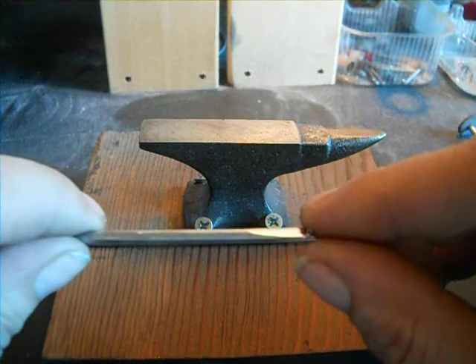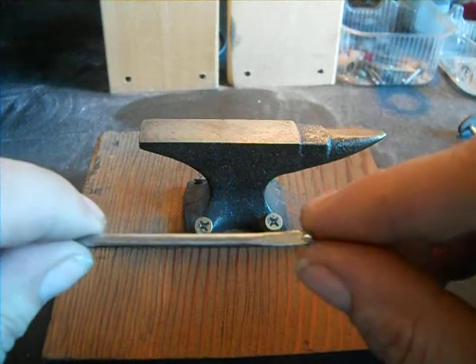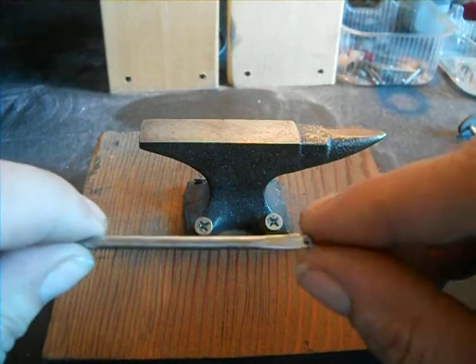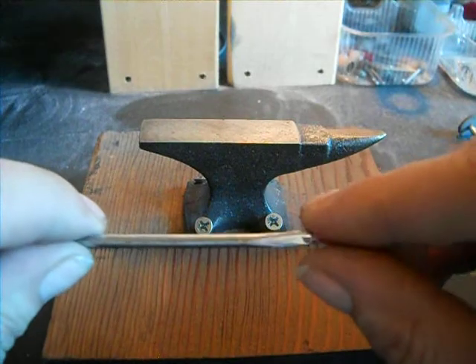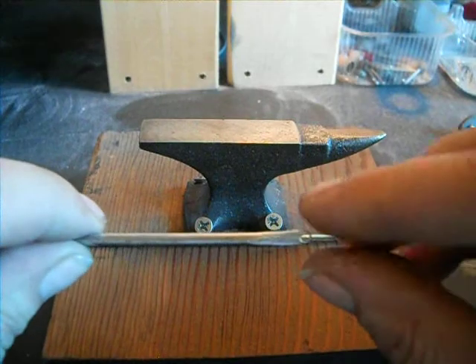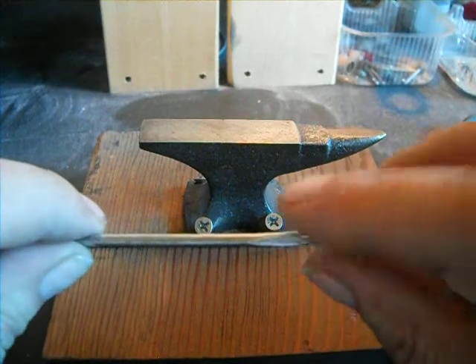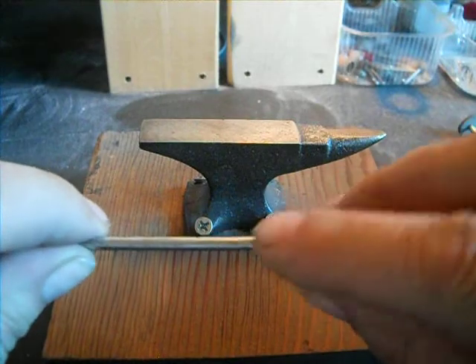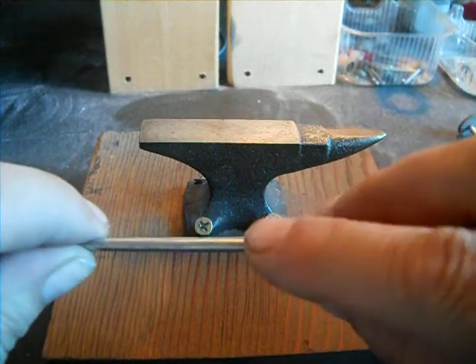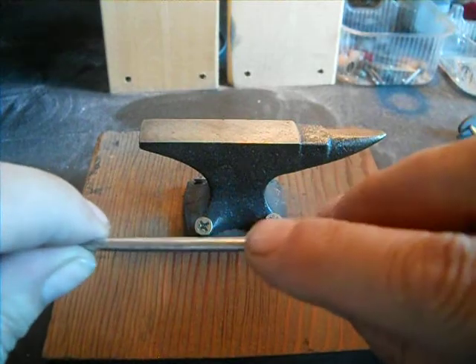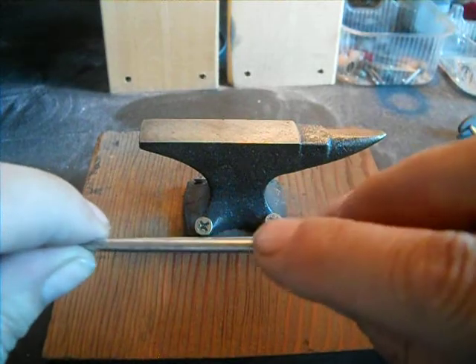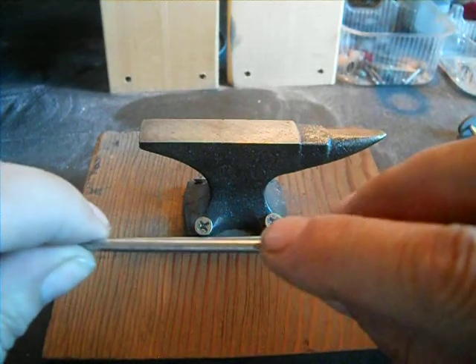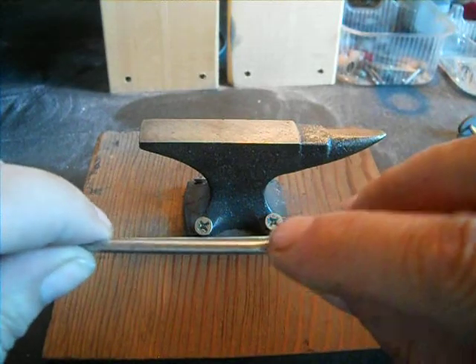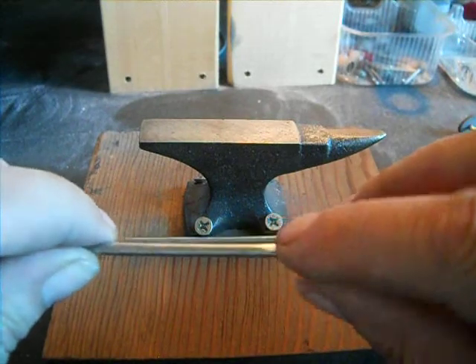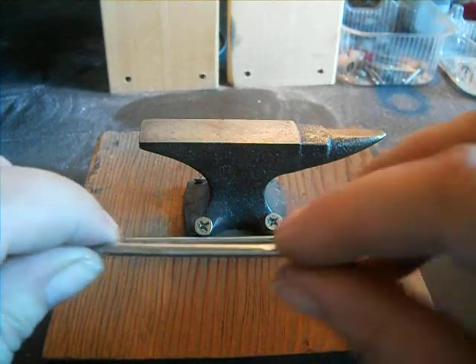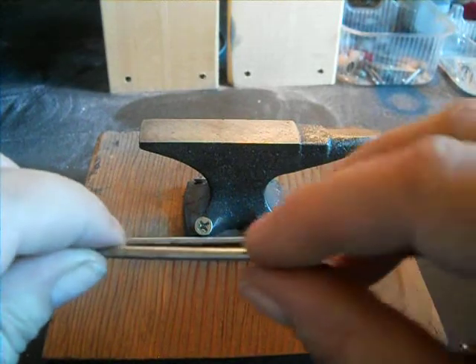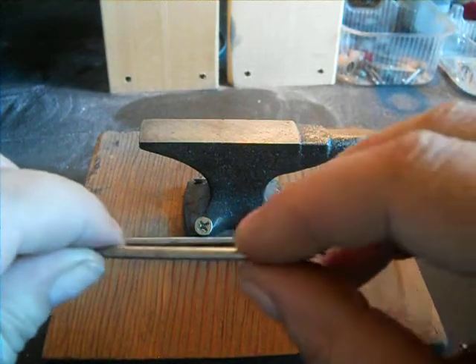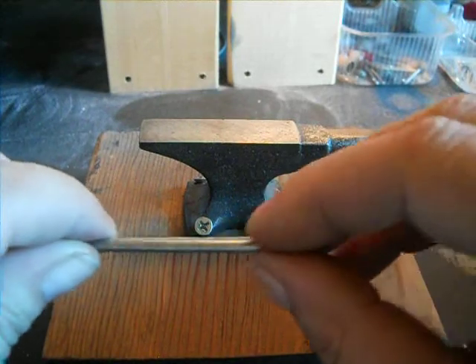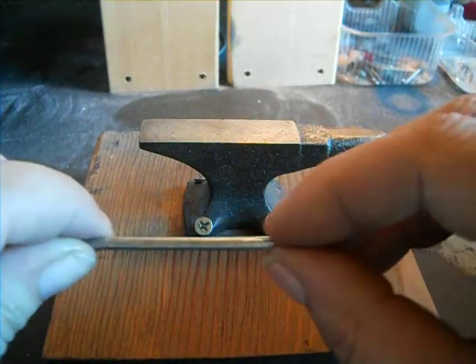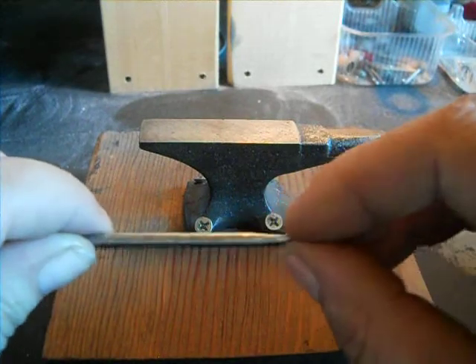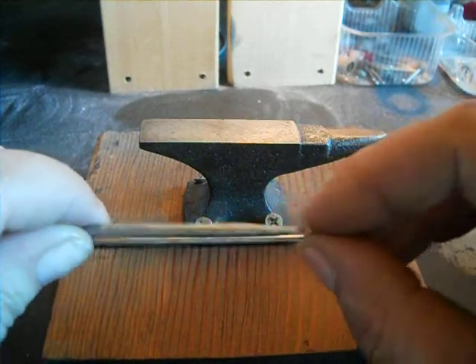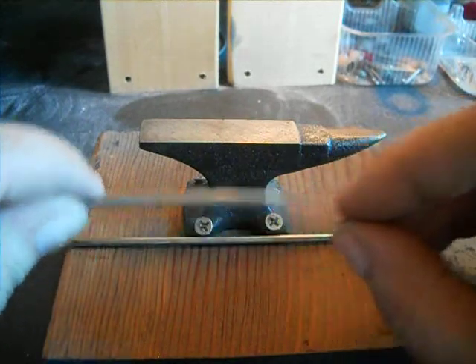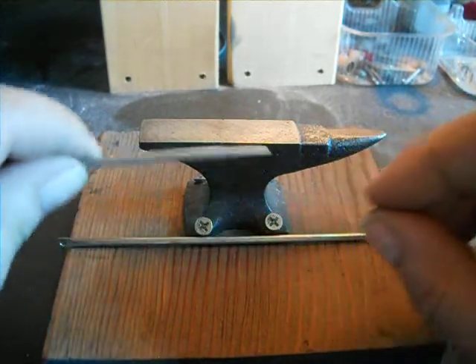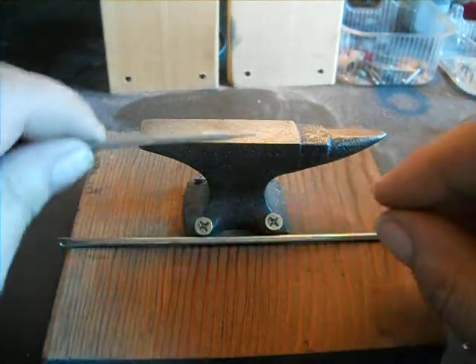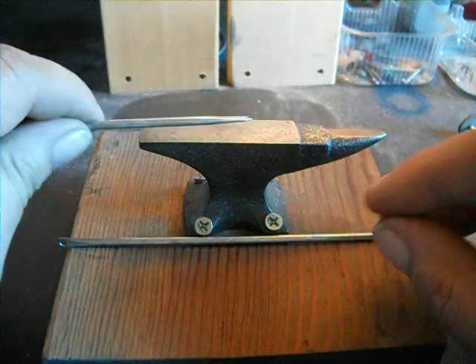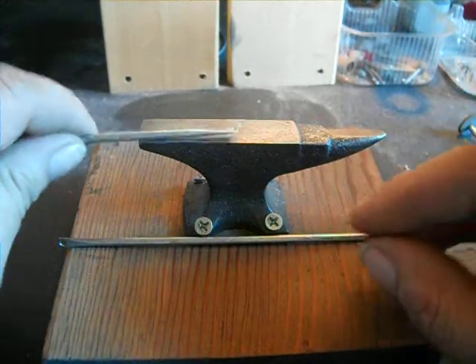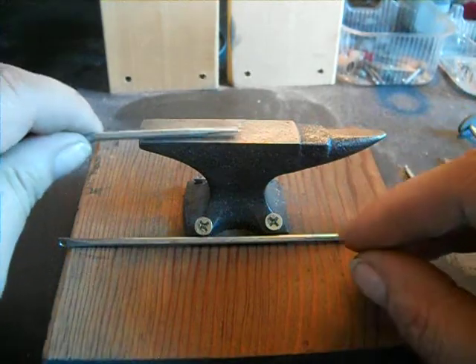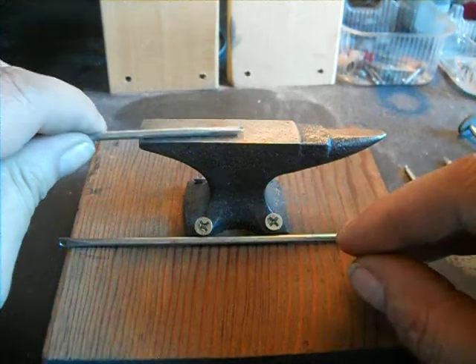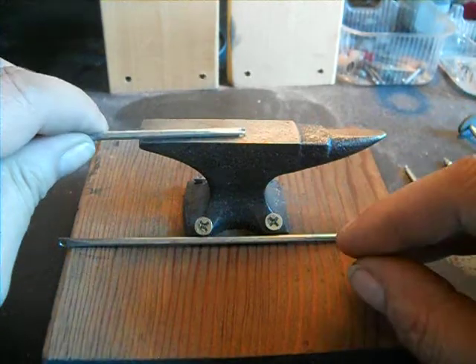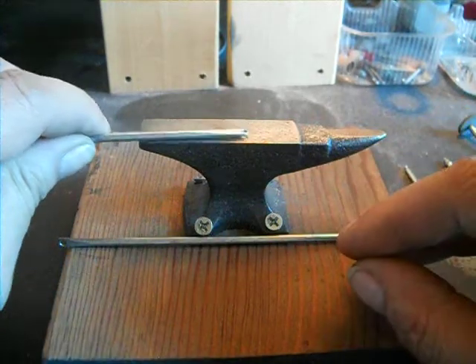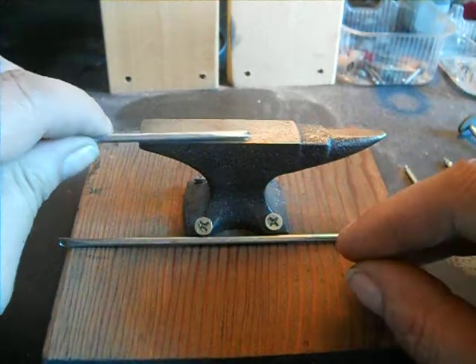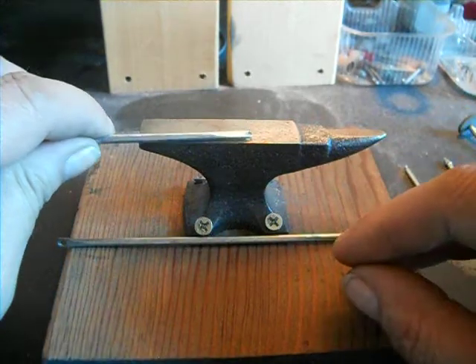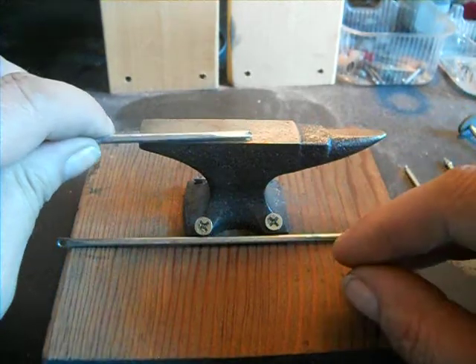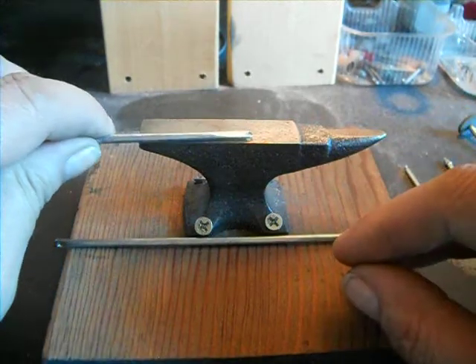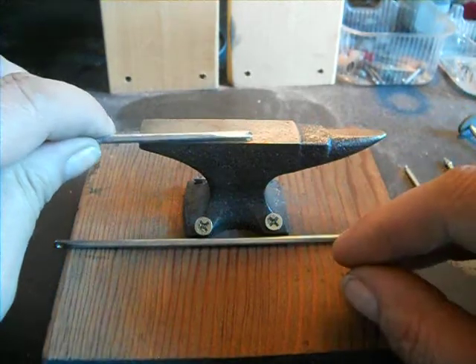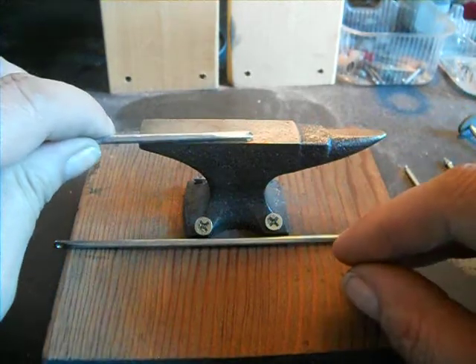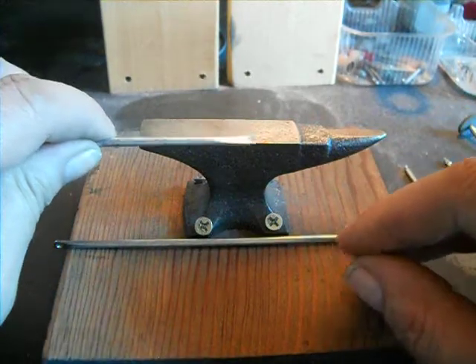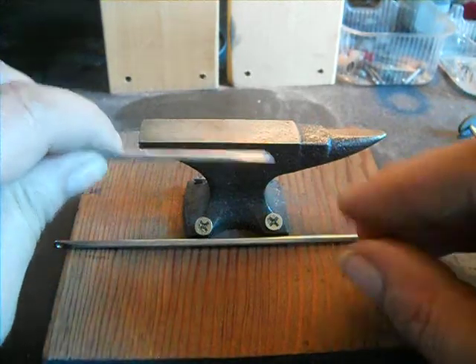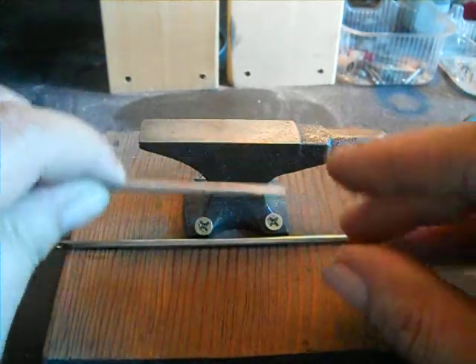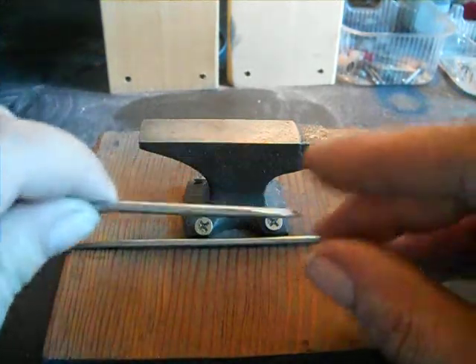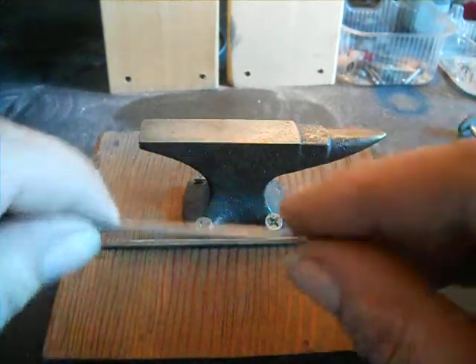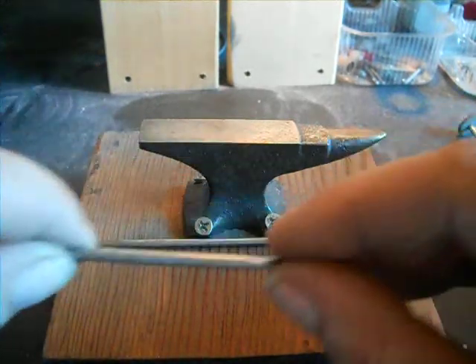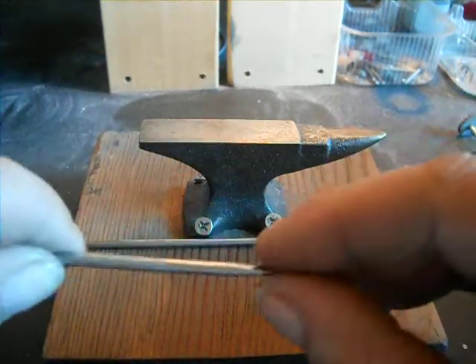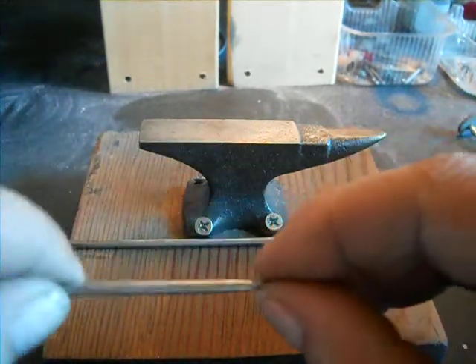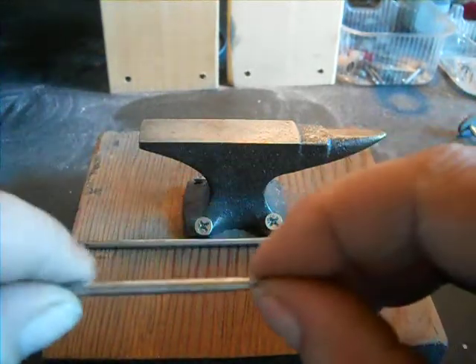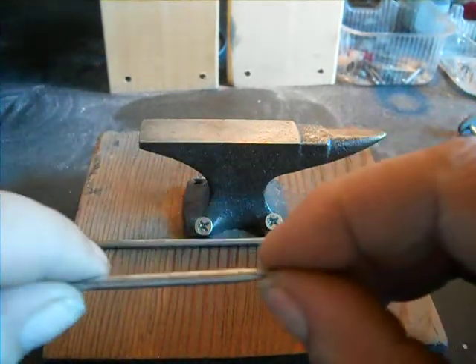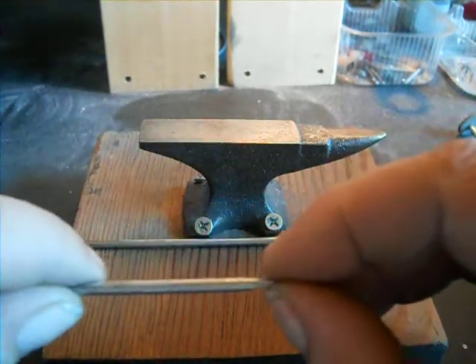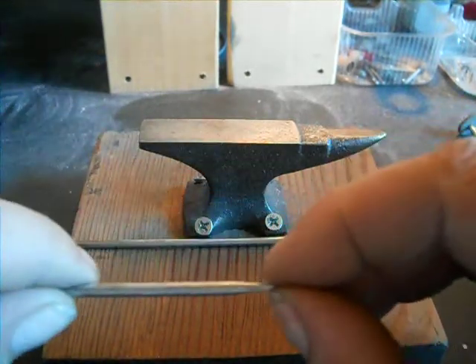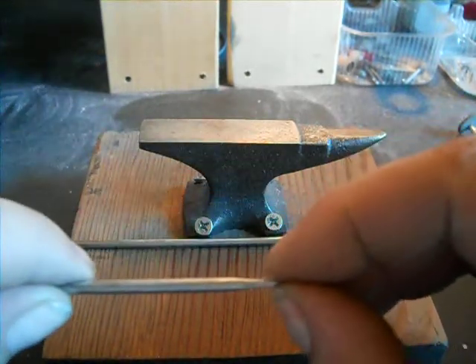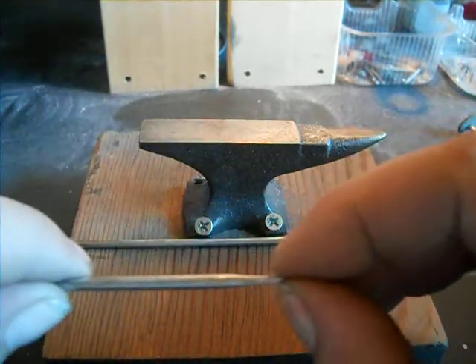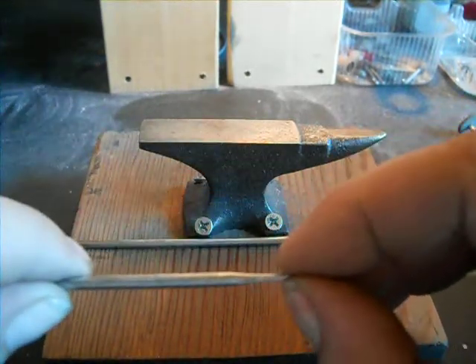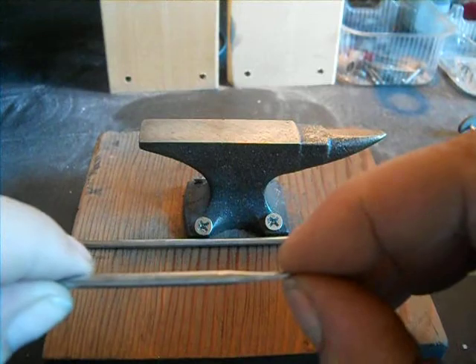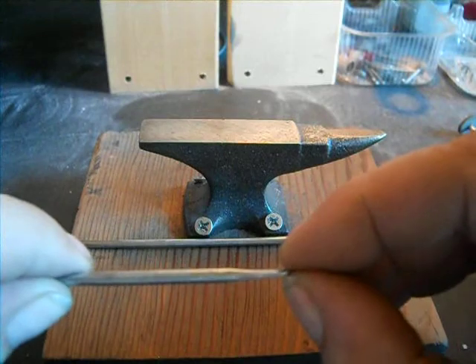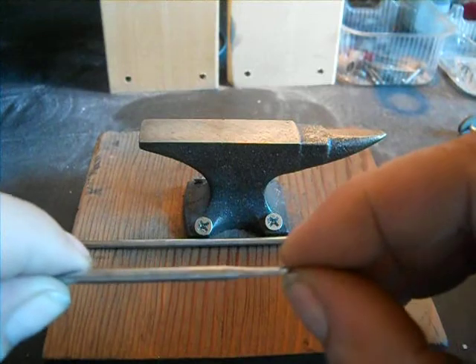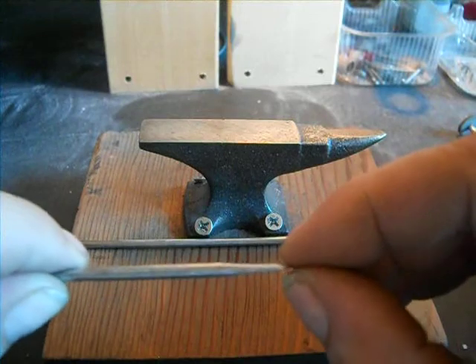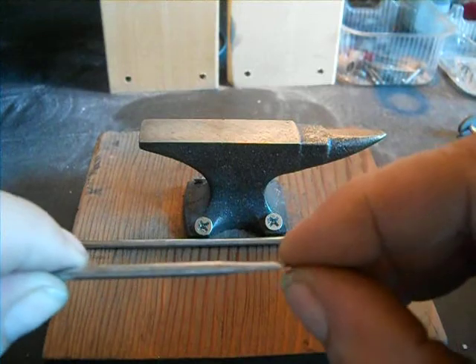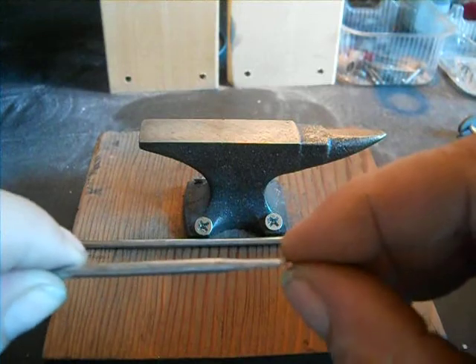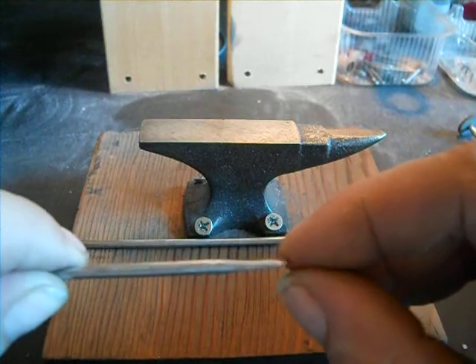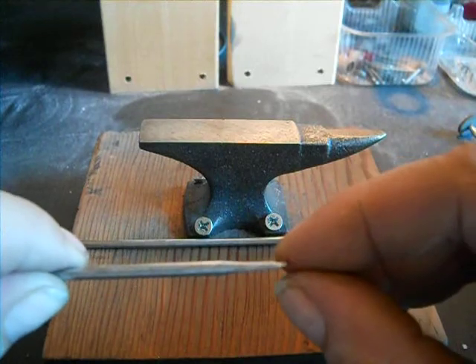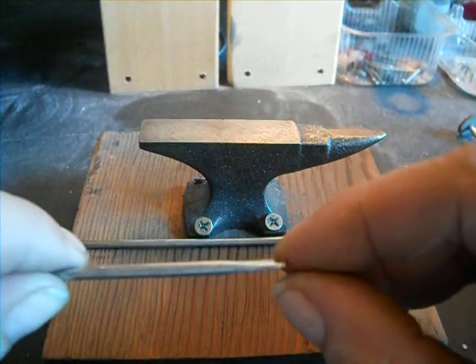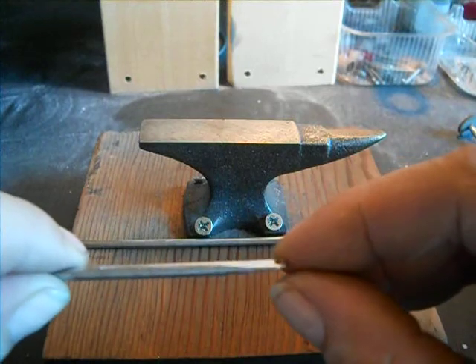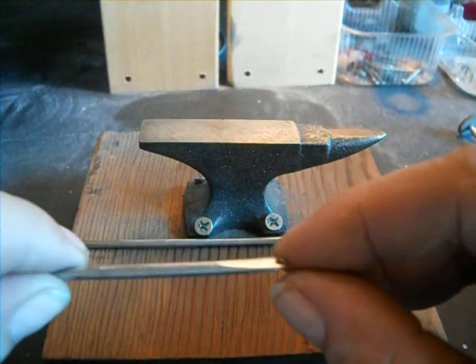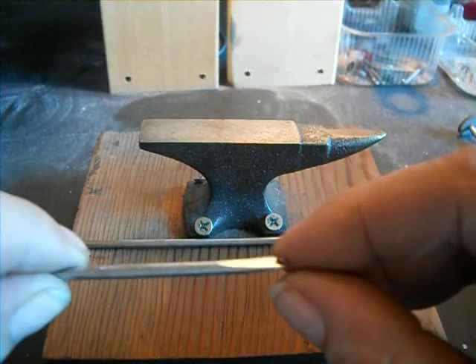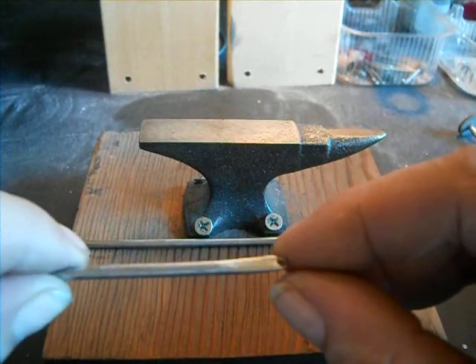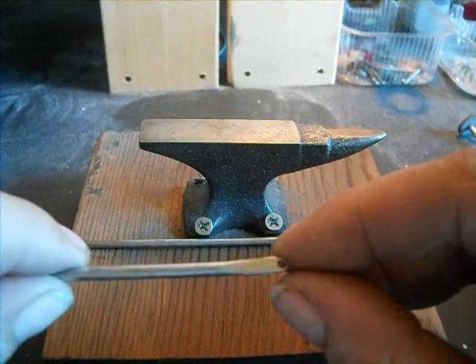The idea is I just flatten the metal down on the anvil. I used a mild 1/8 inch steel rod.